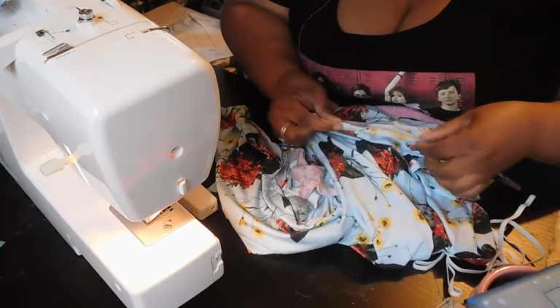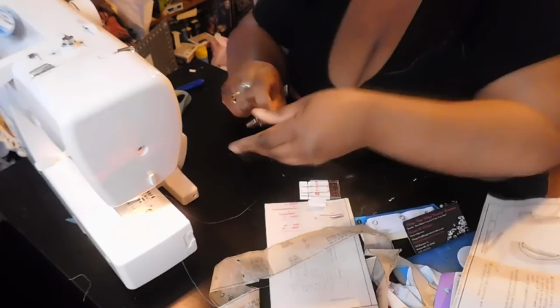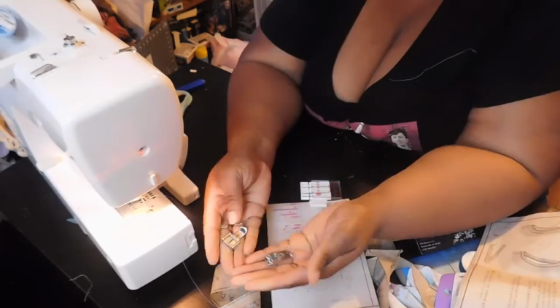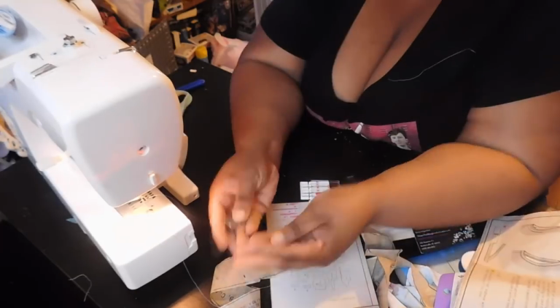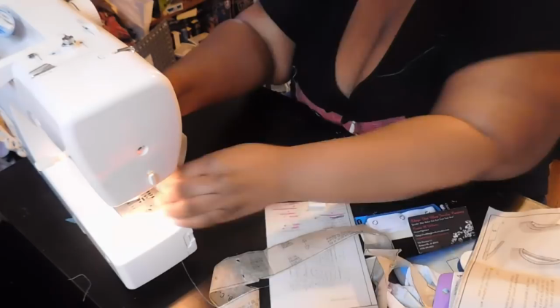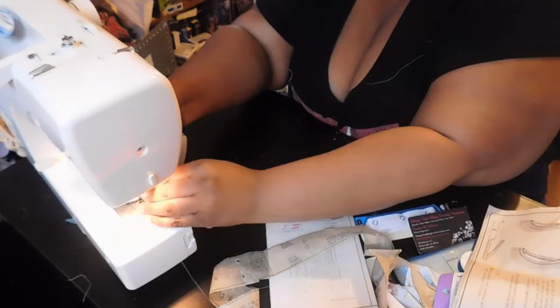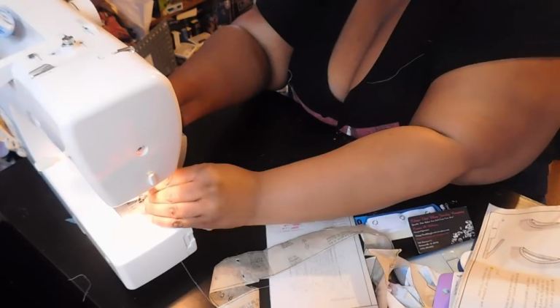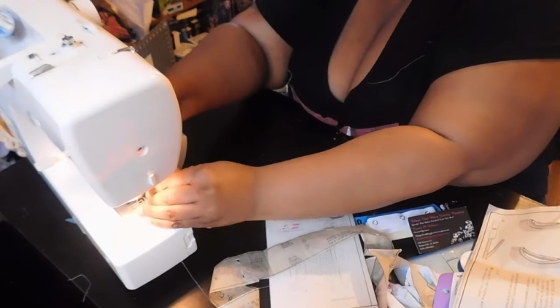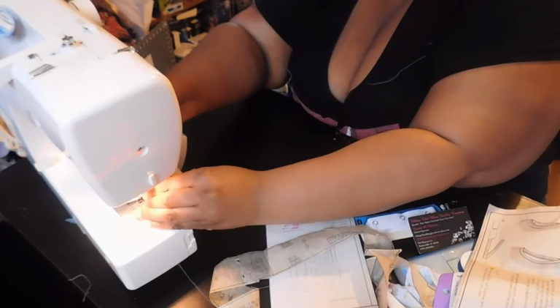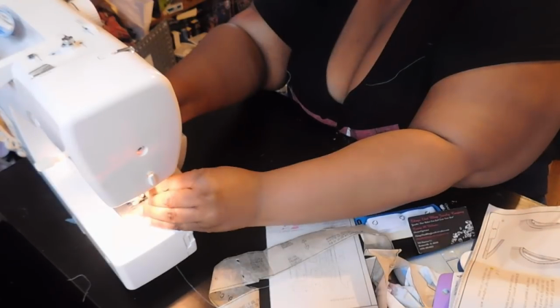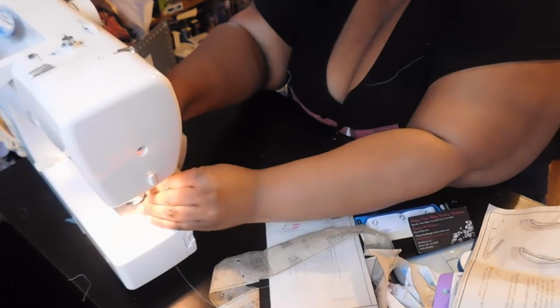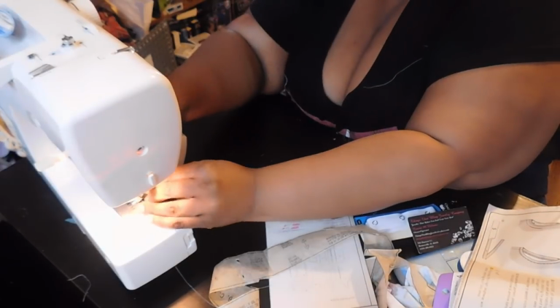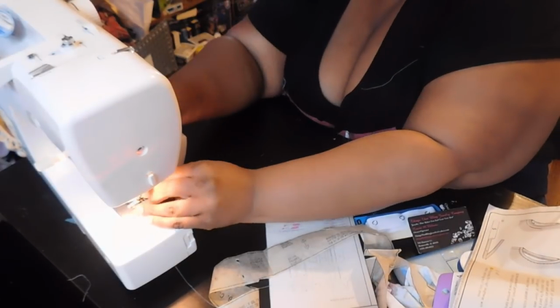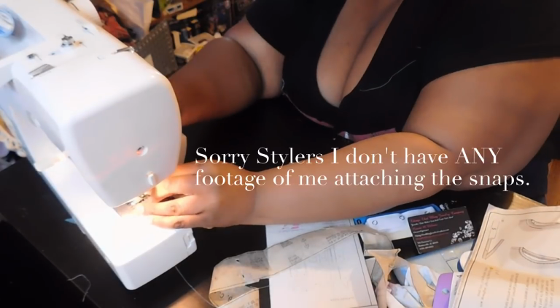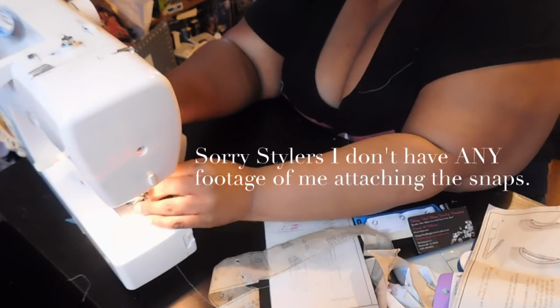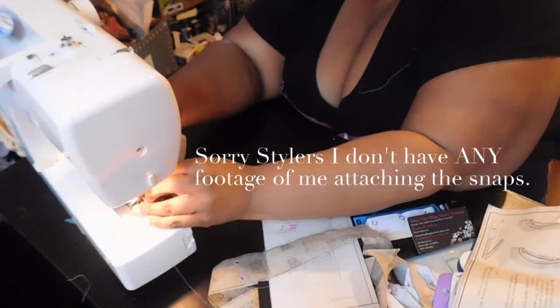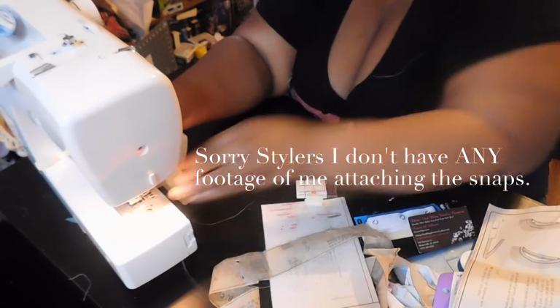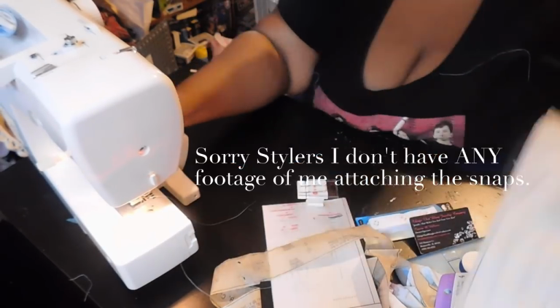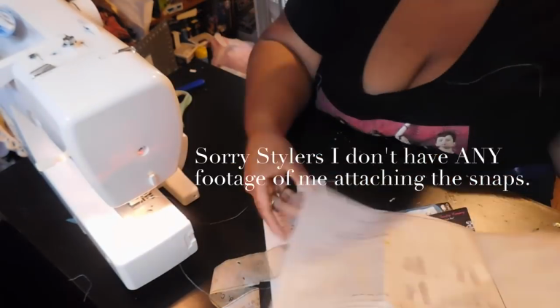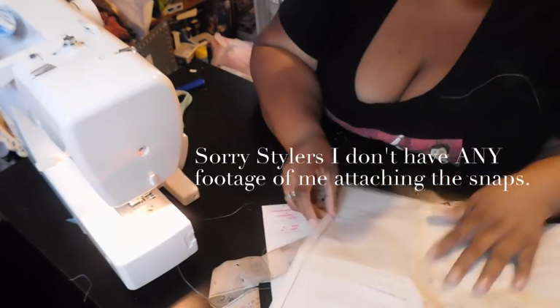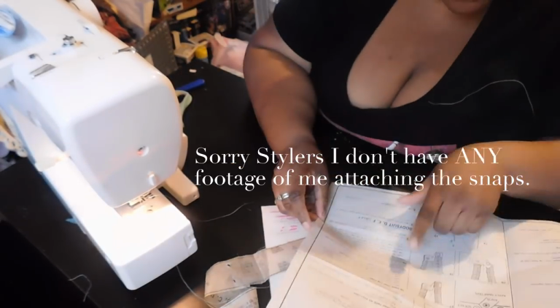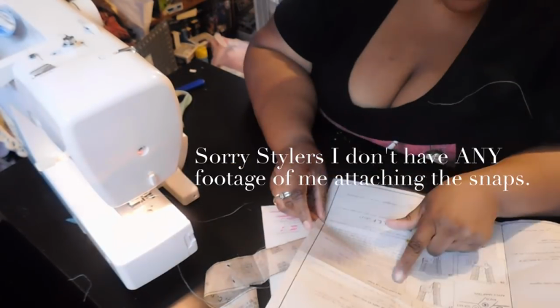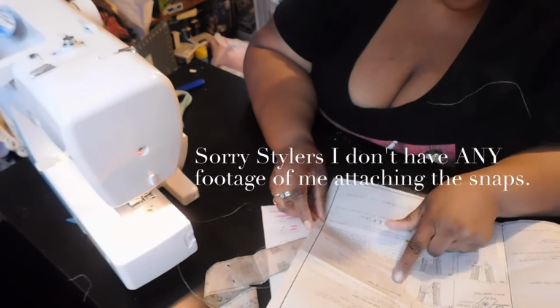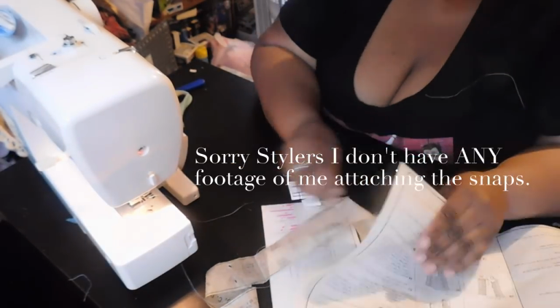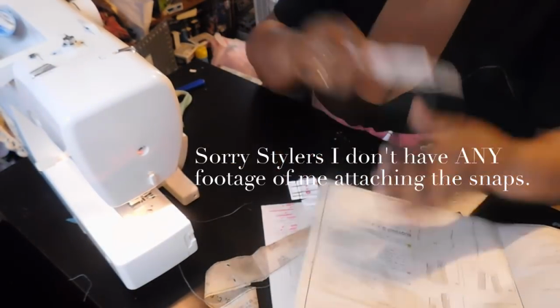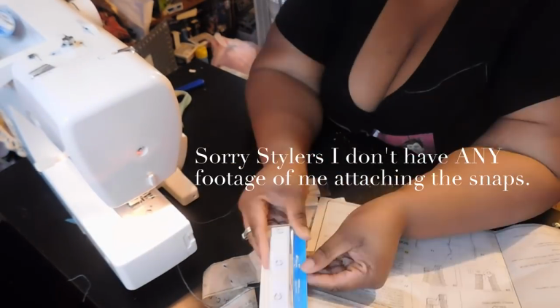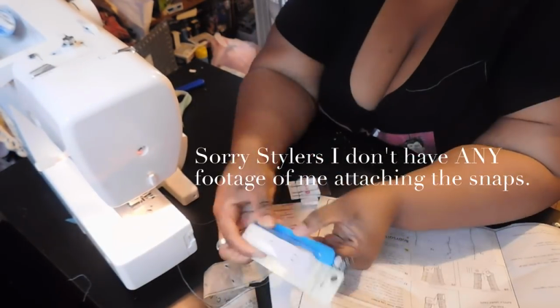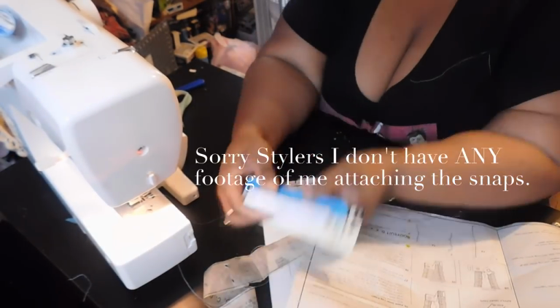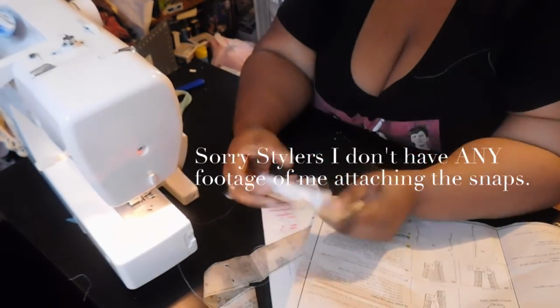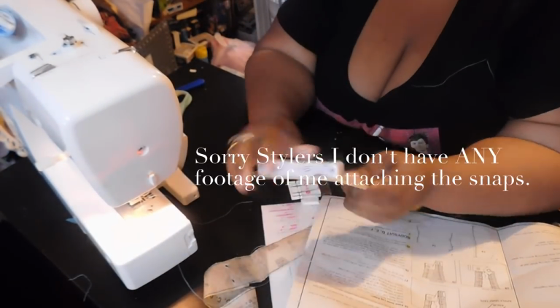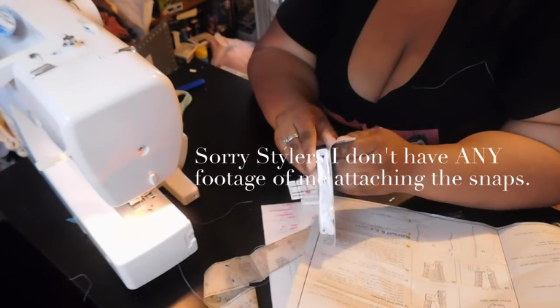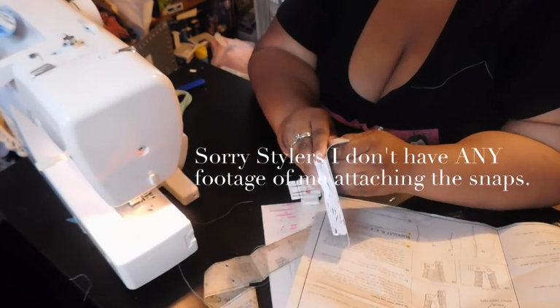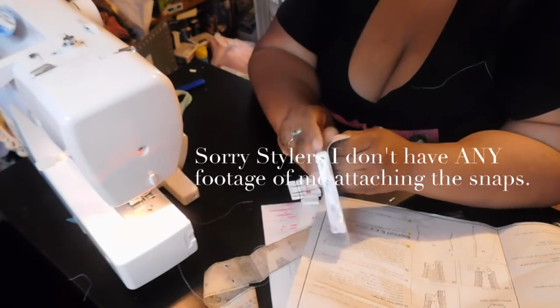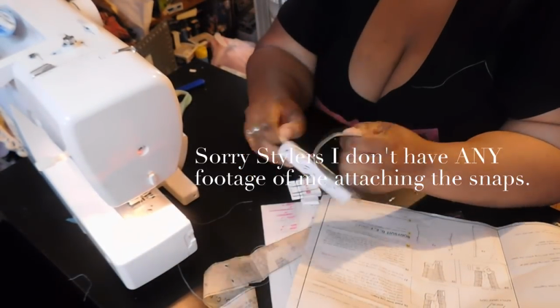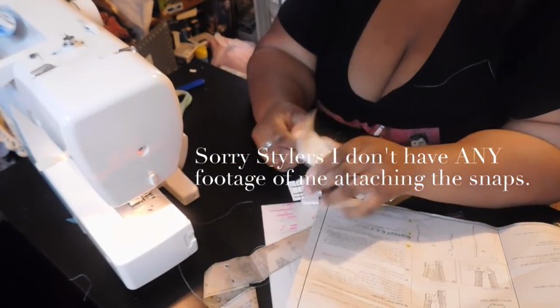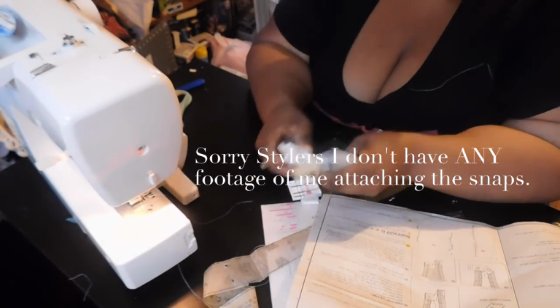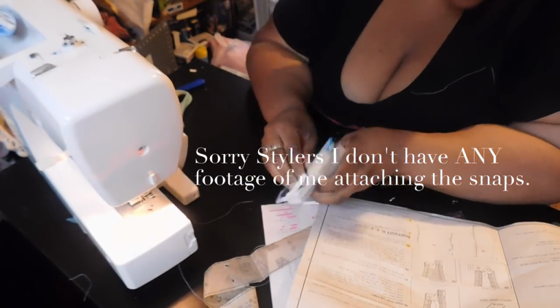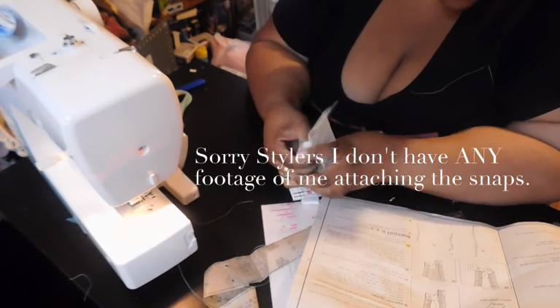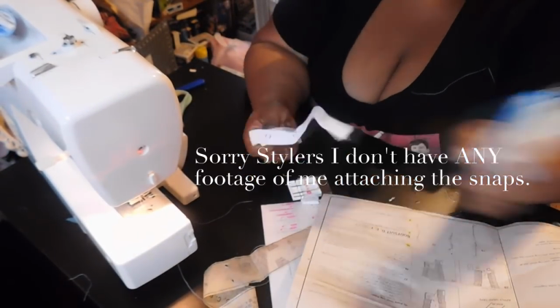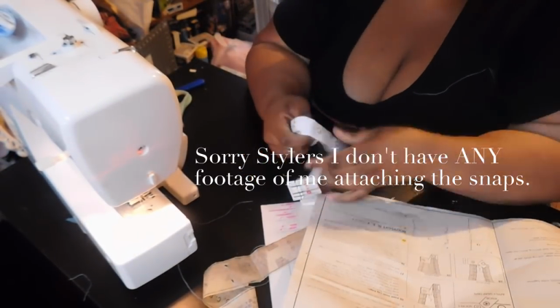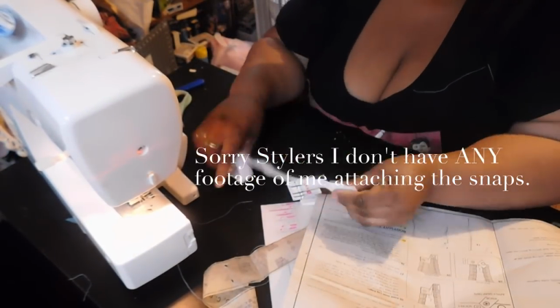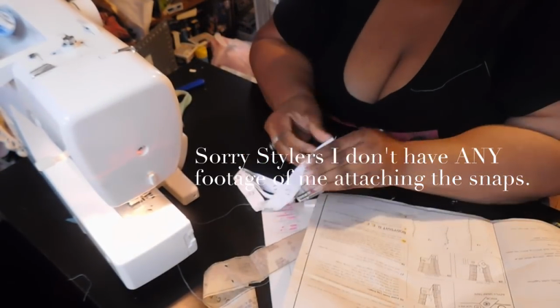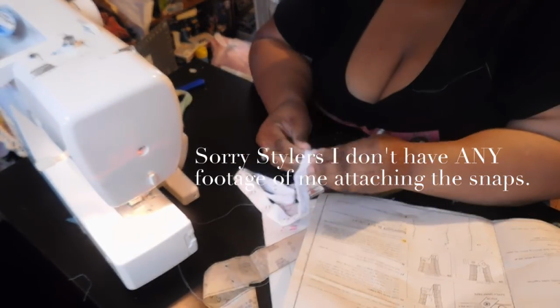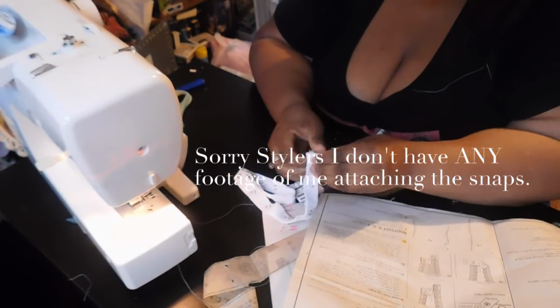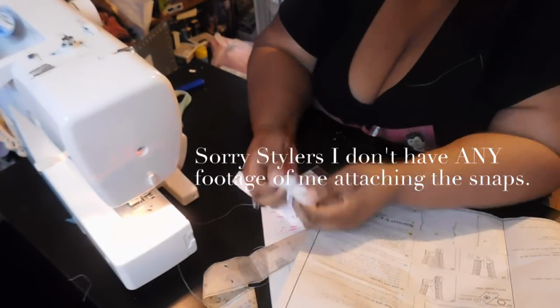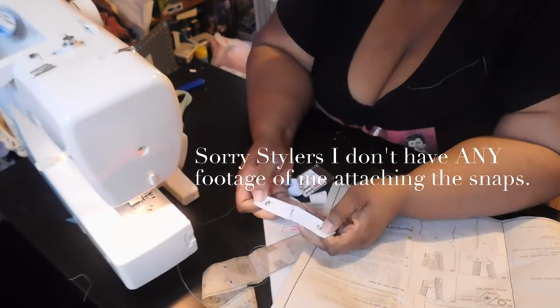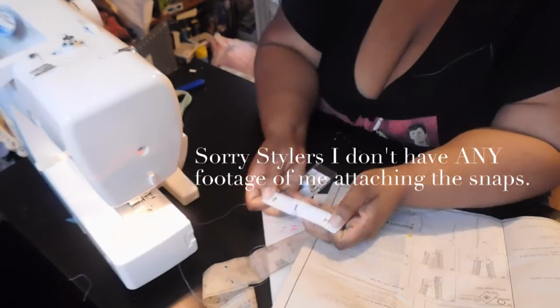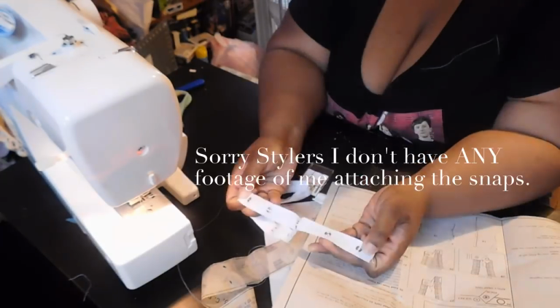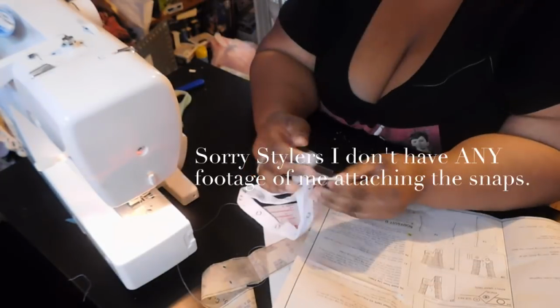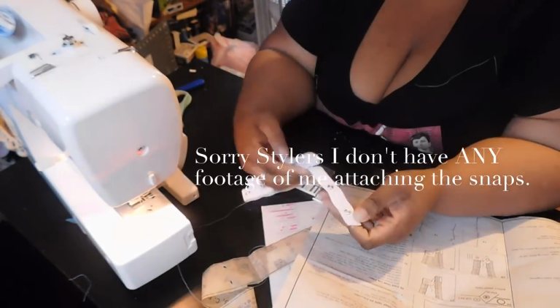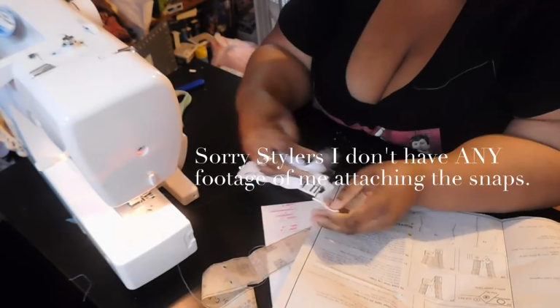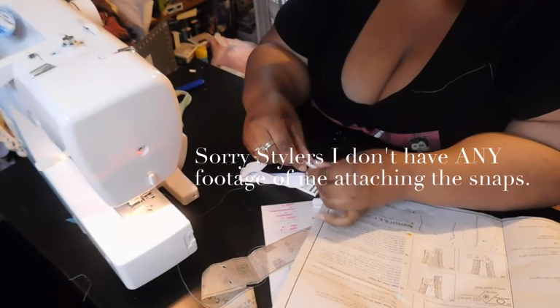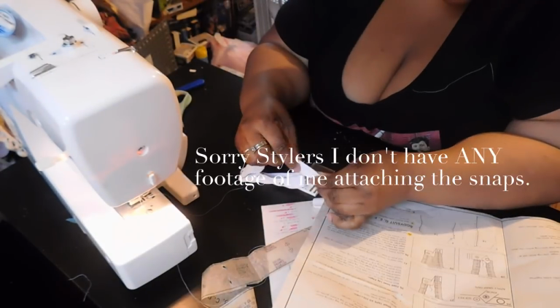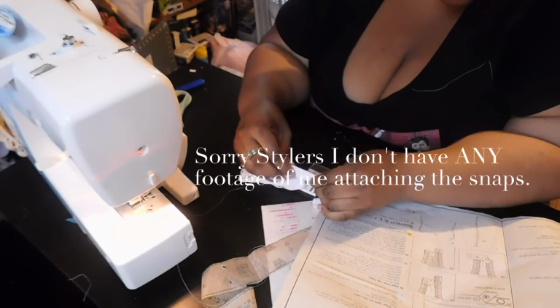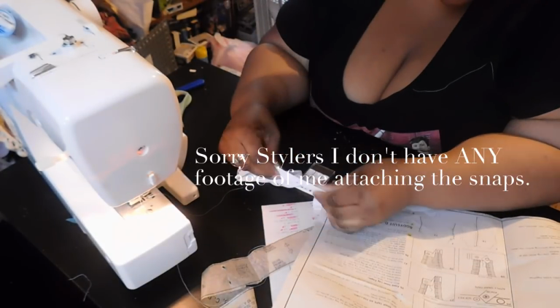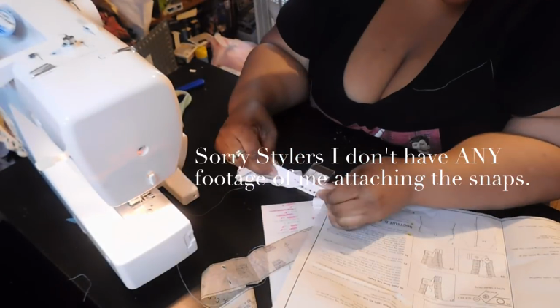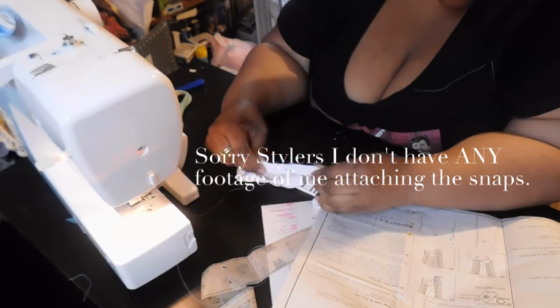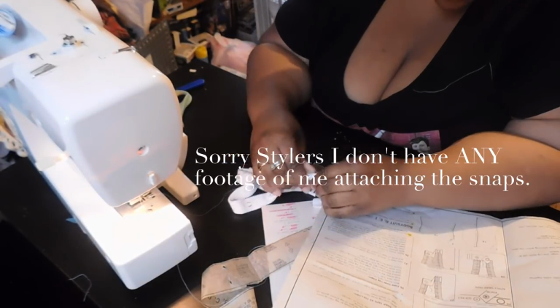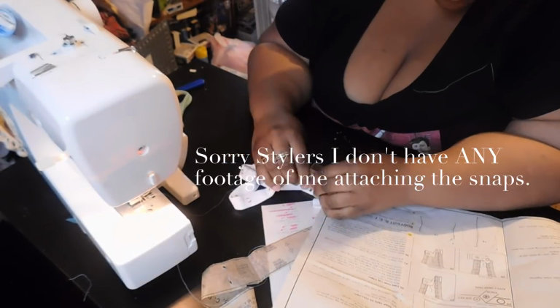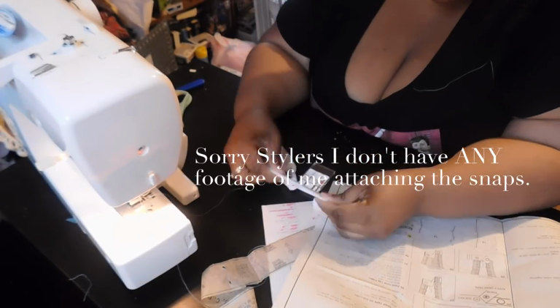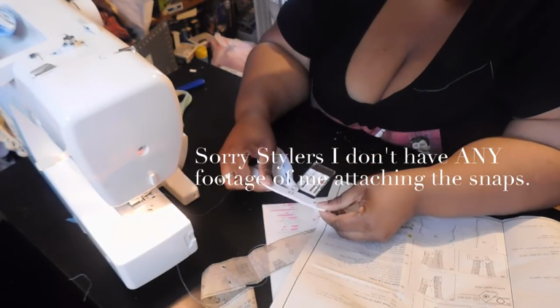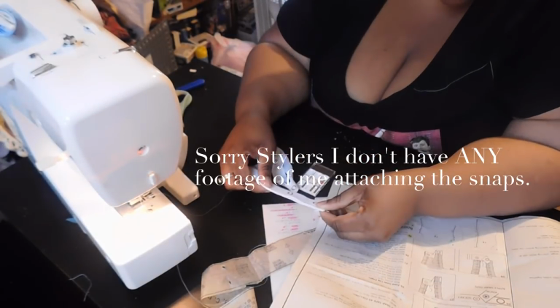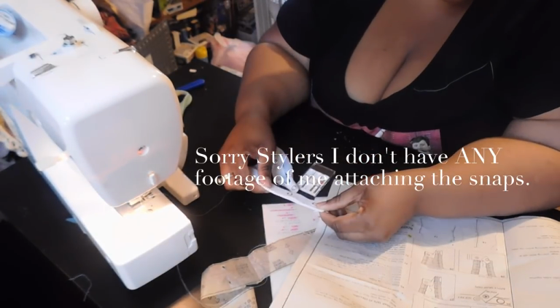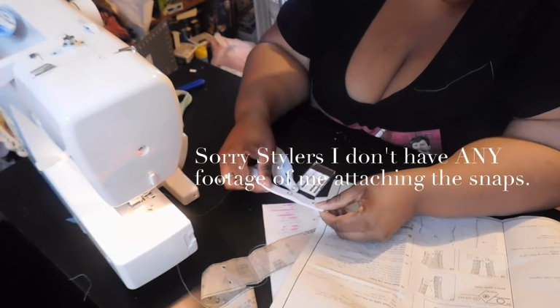Now it's time to attach the straps. I don't have much footage of attaching the snaps, so just follow along with the instructions.